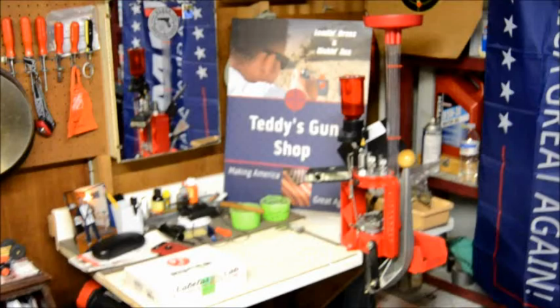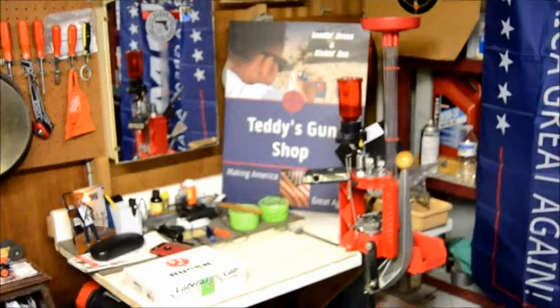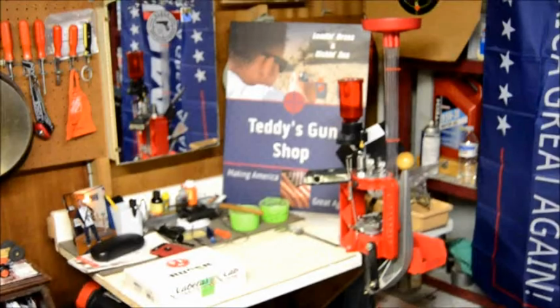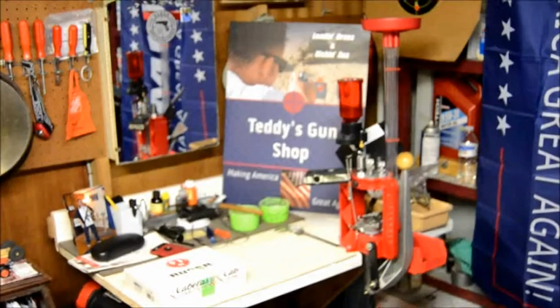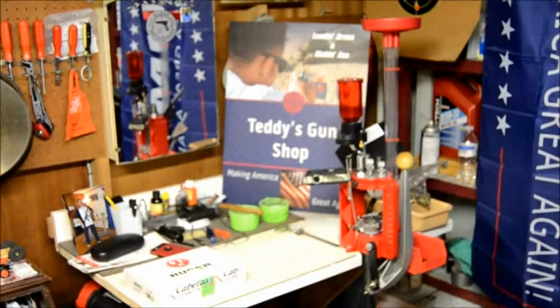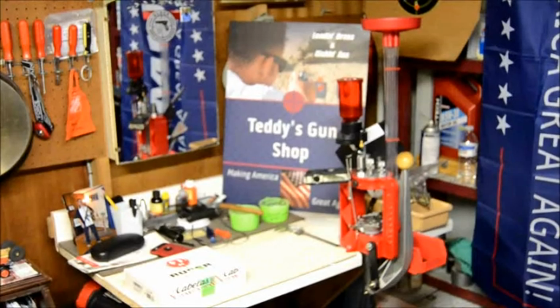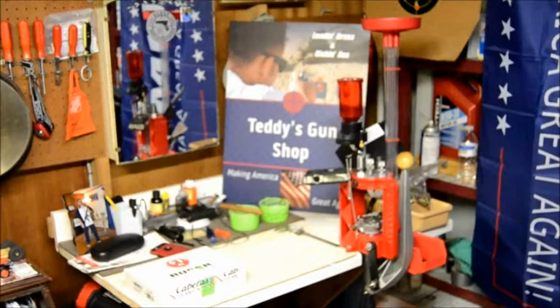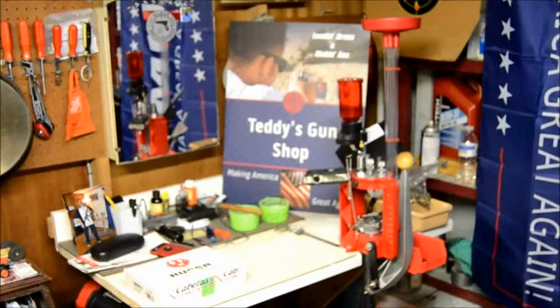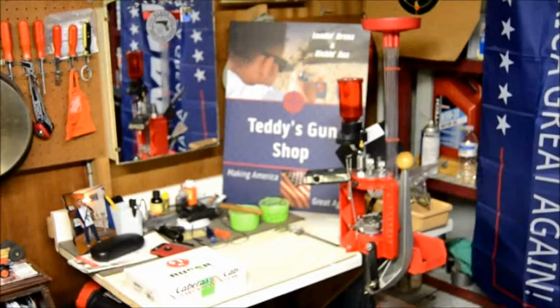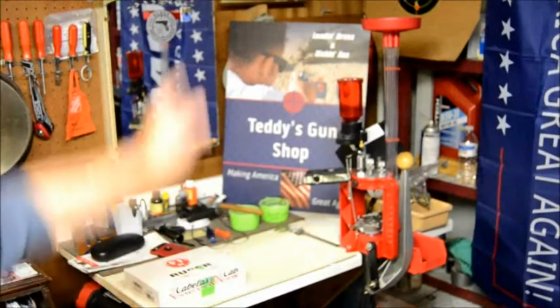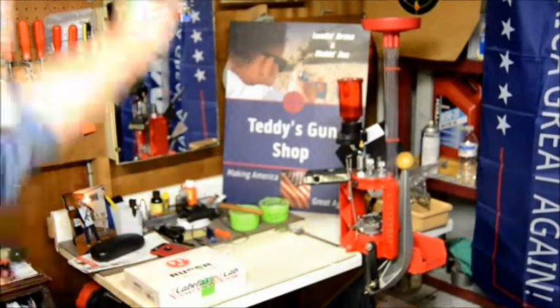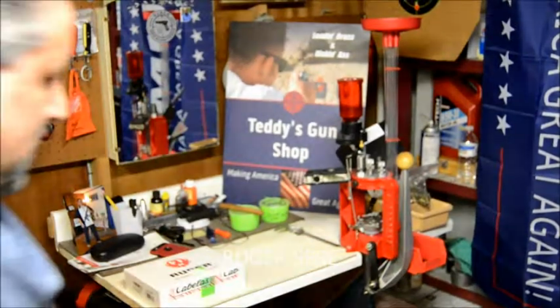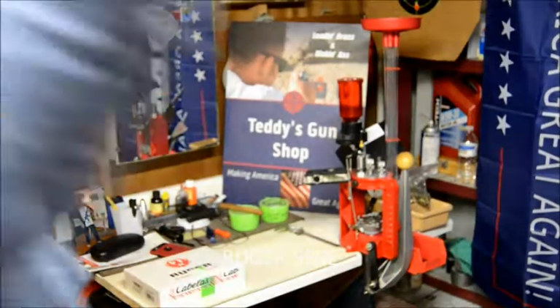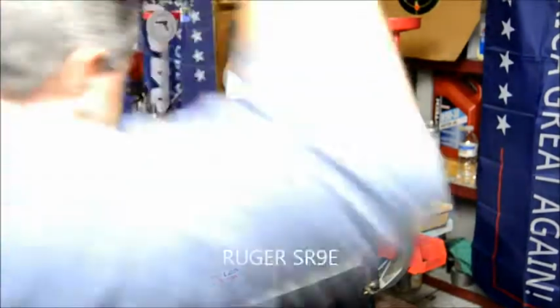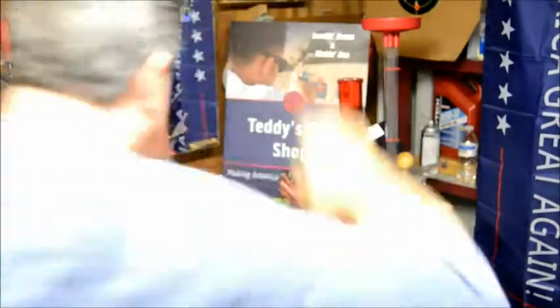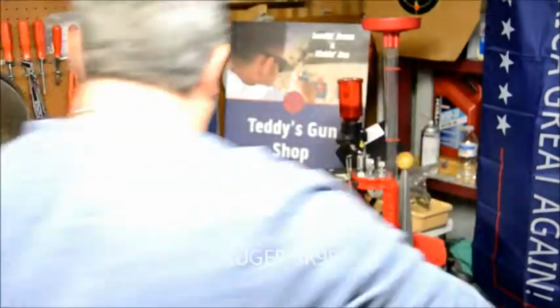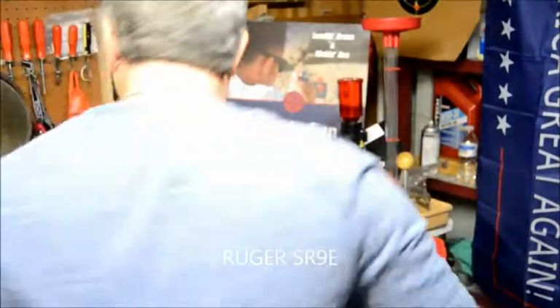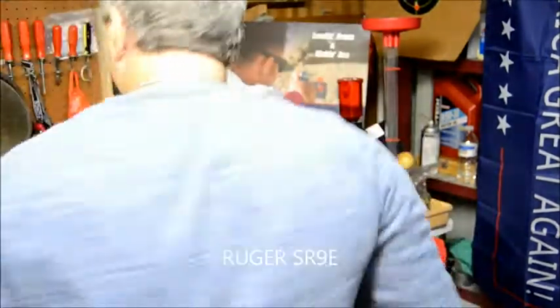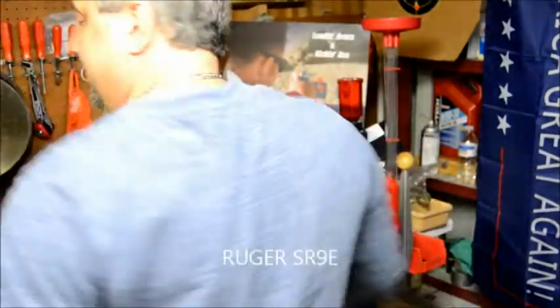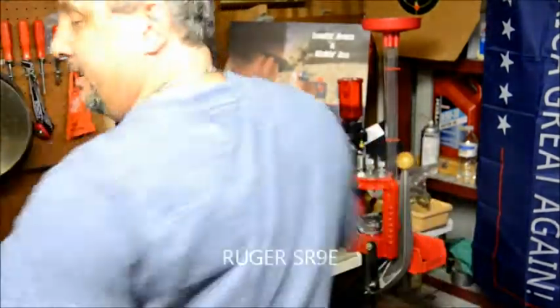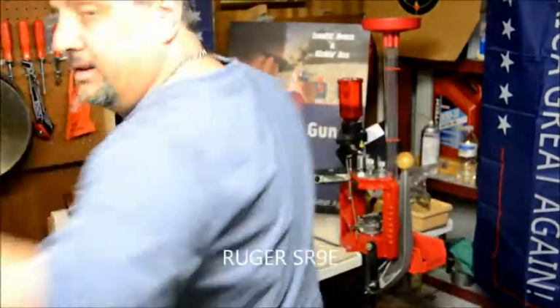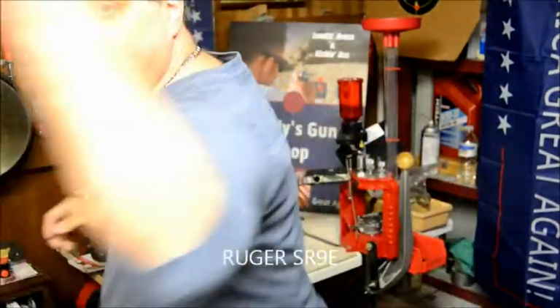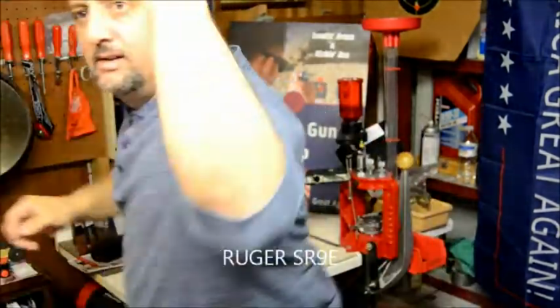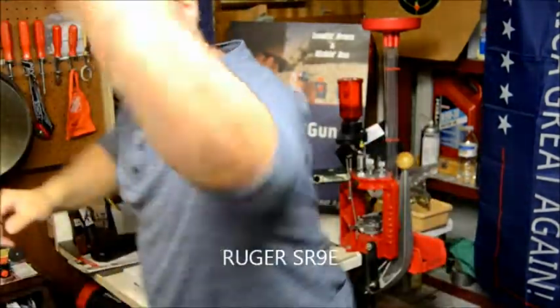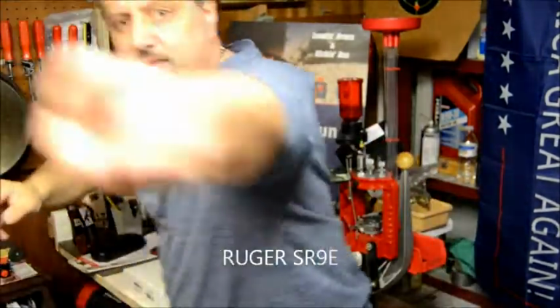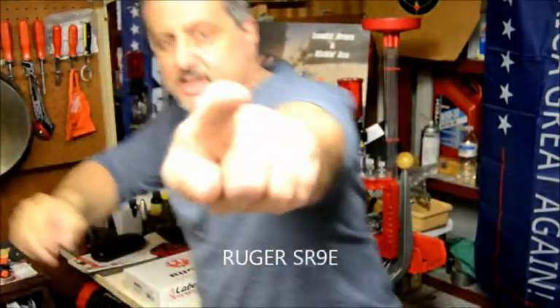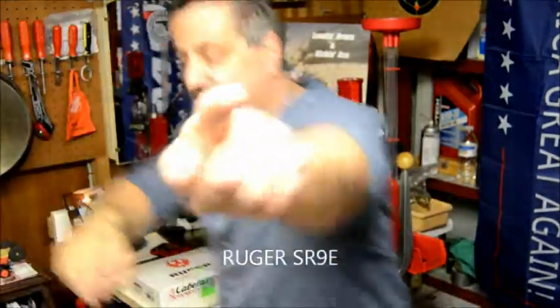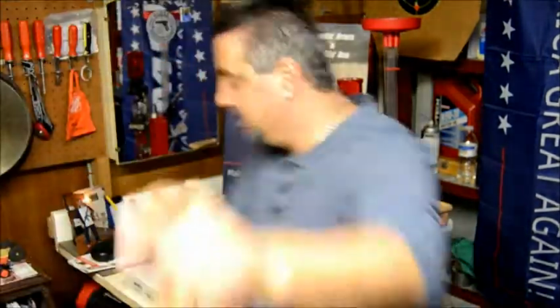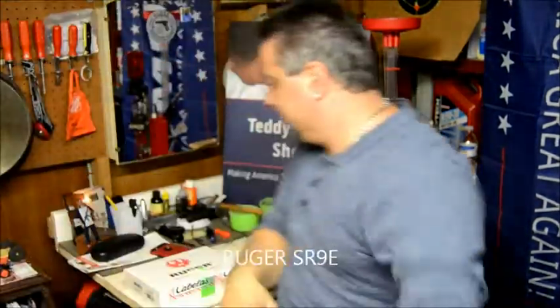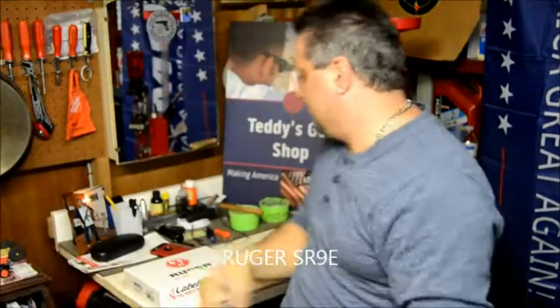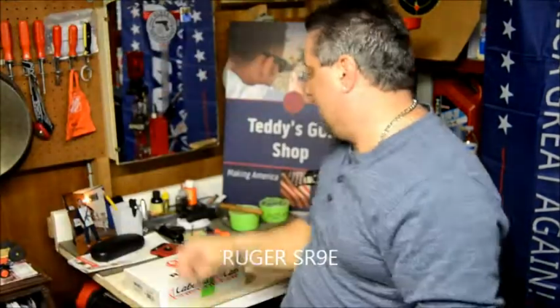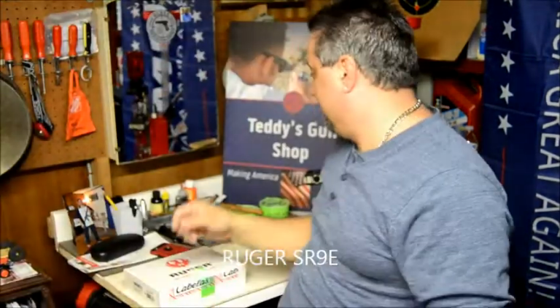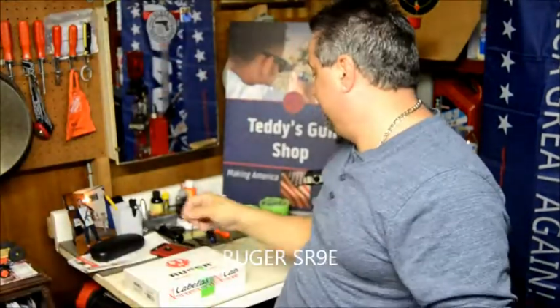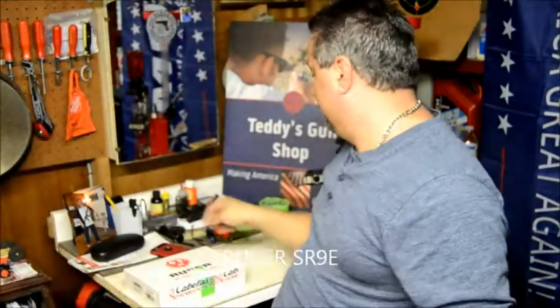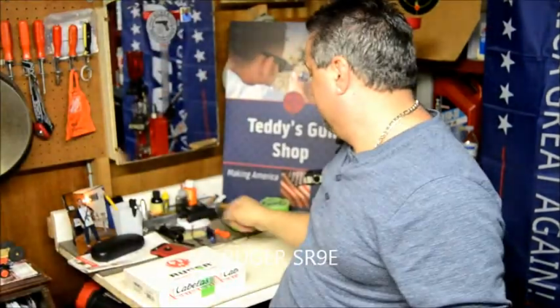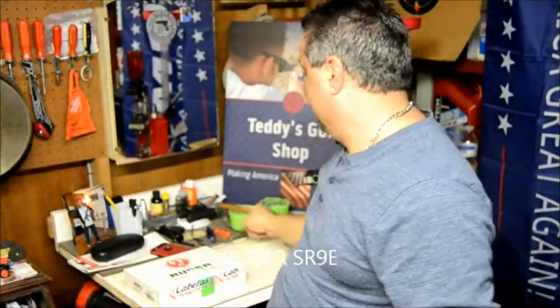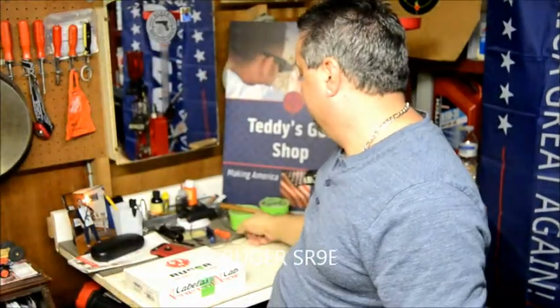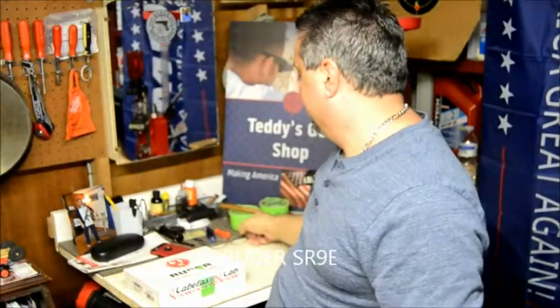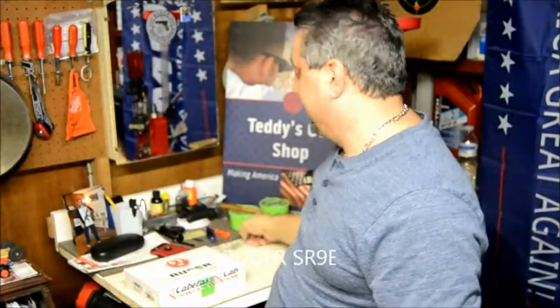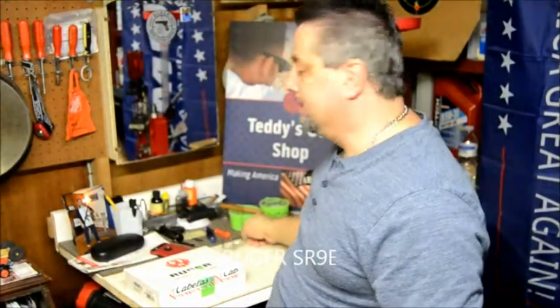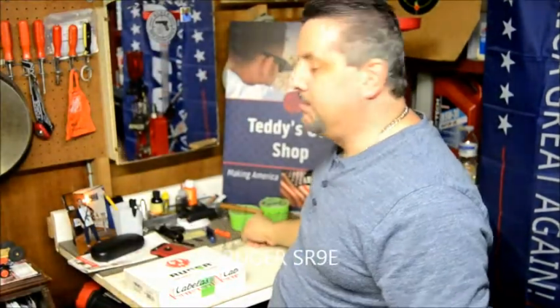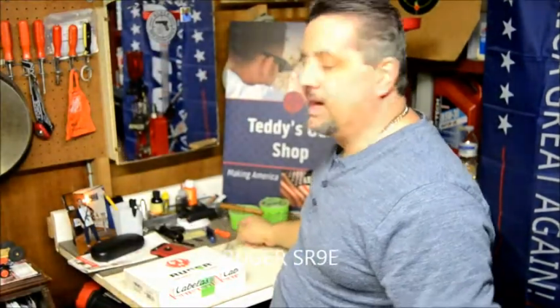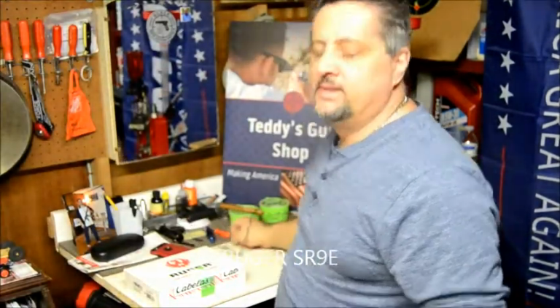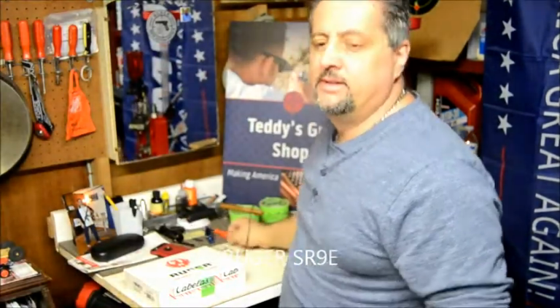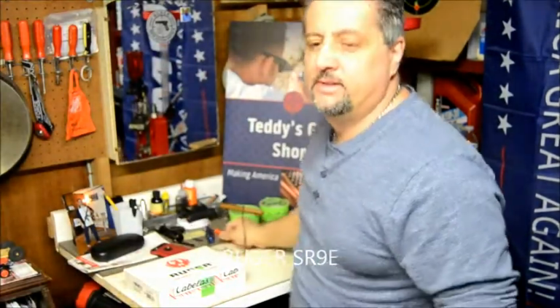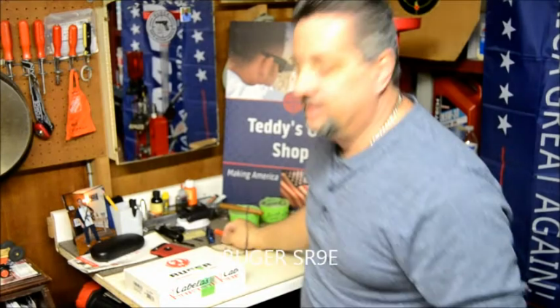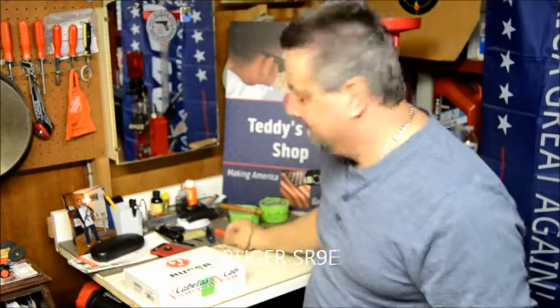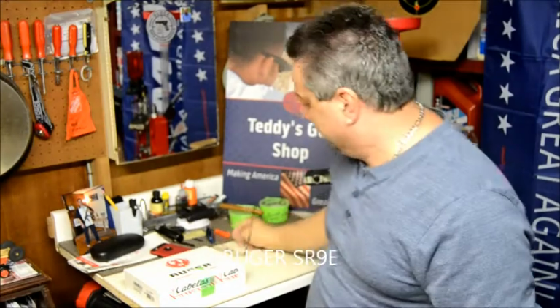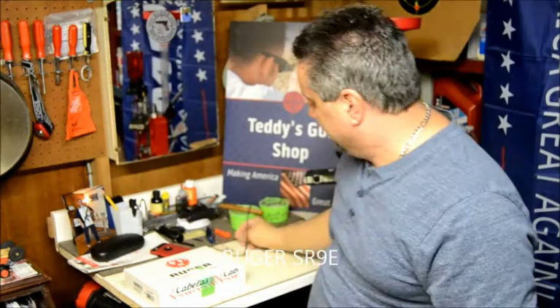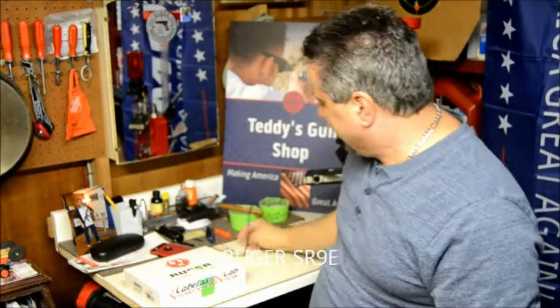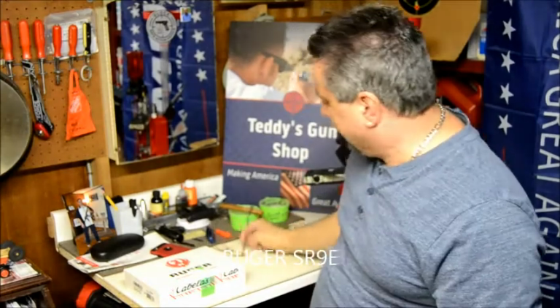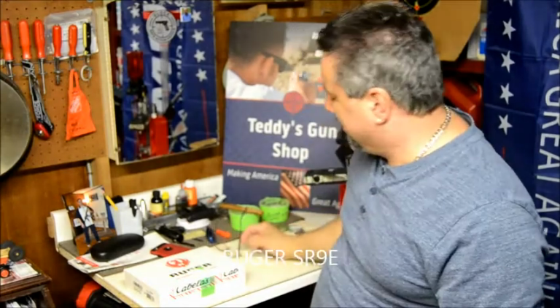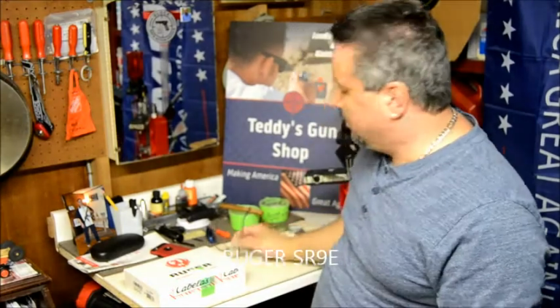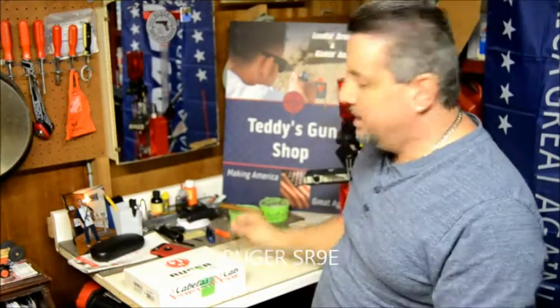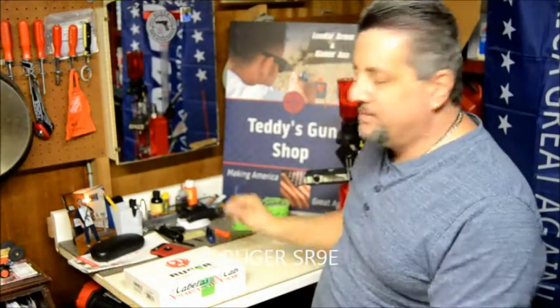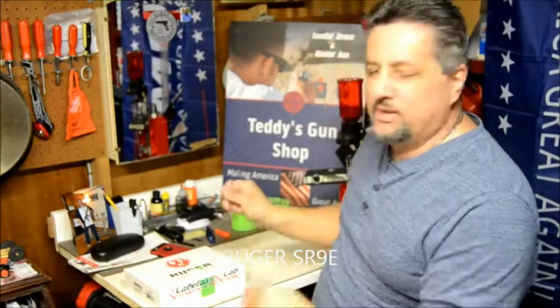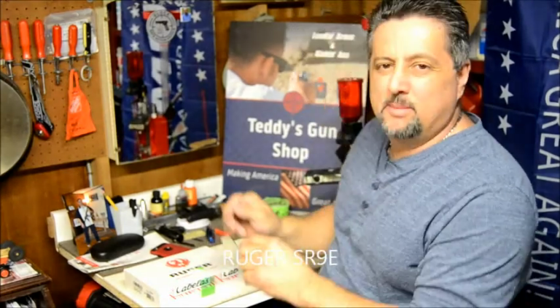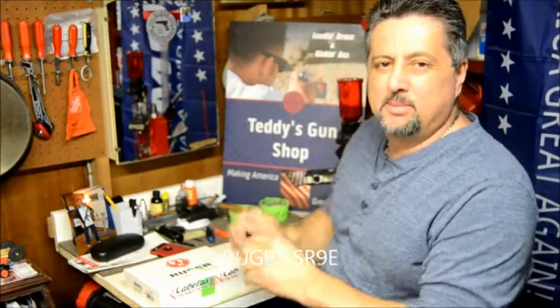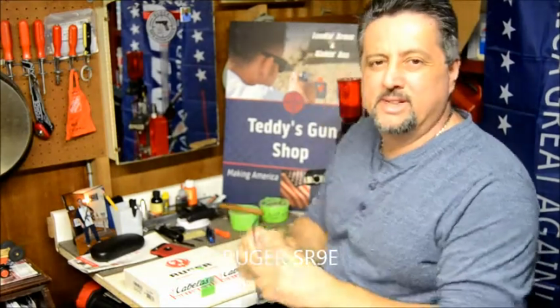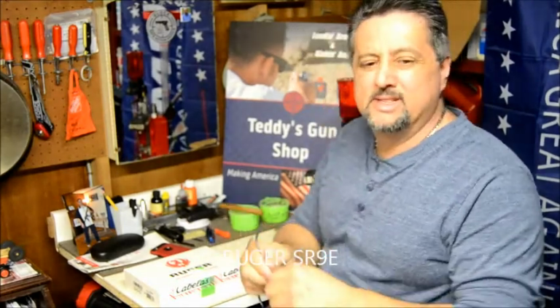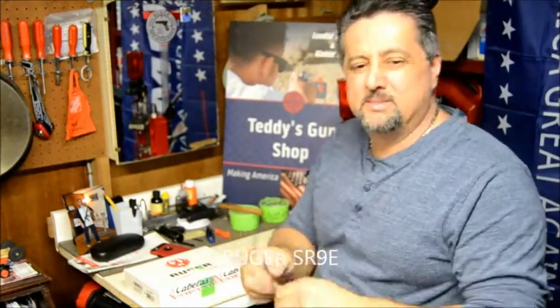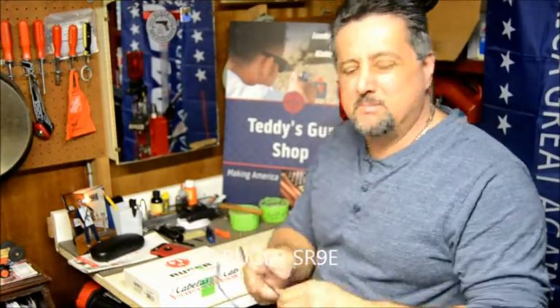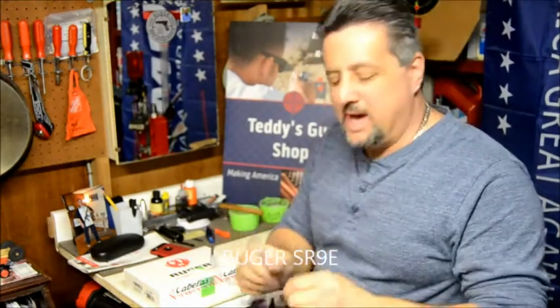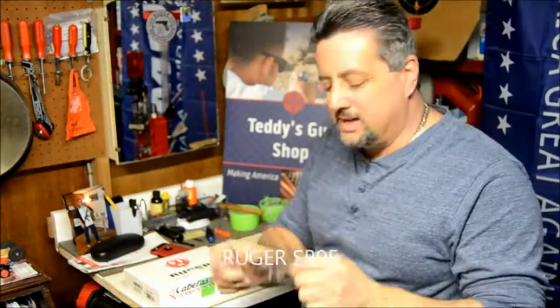How you doing everybody? It's Teddy, Teddy's Gun Shop. How you been? Yeah, I've been away for a couple days. I'm back.